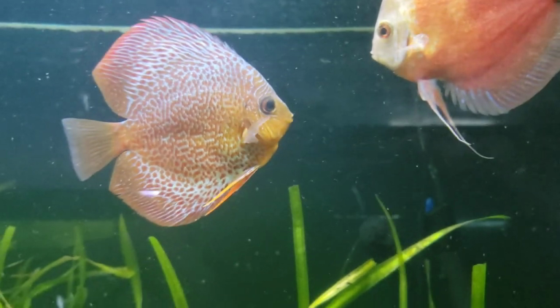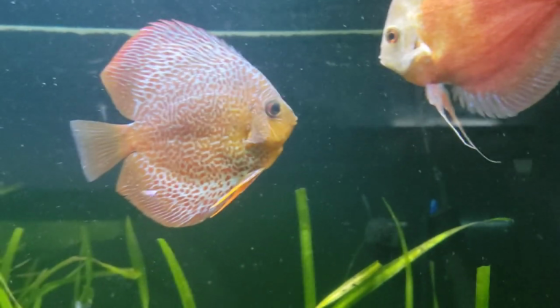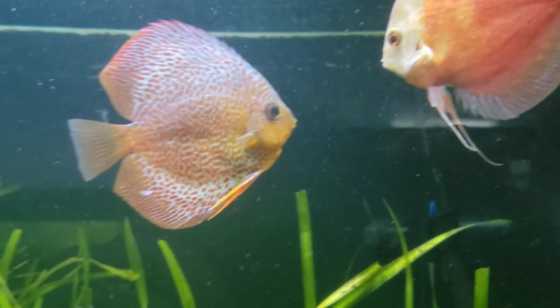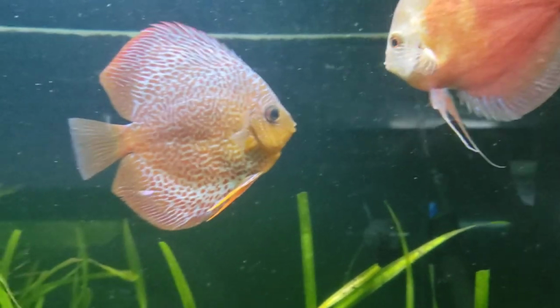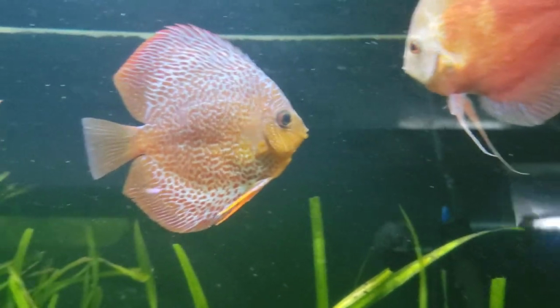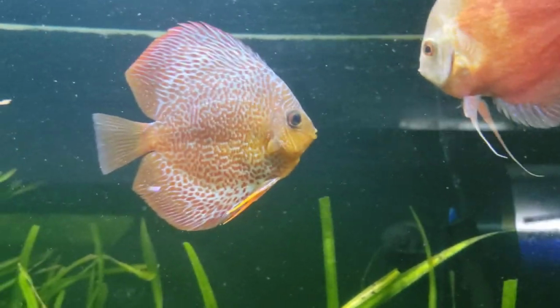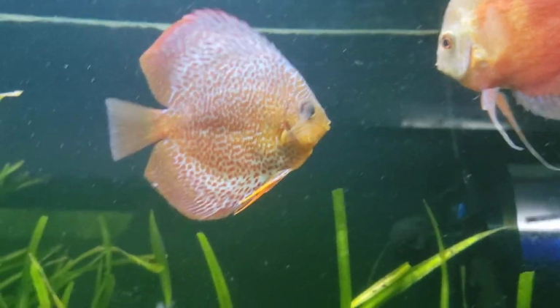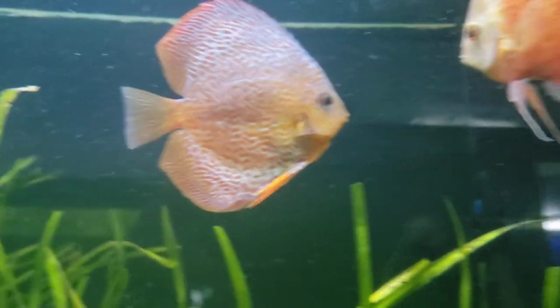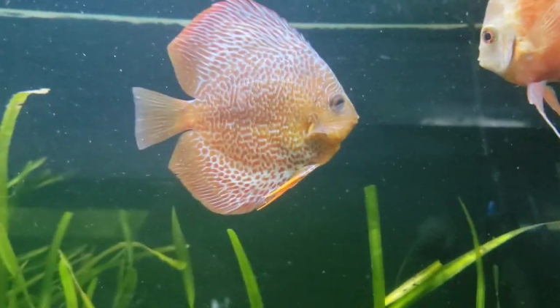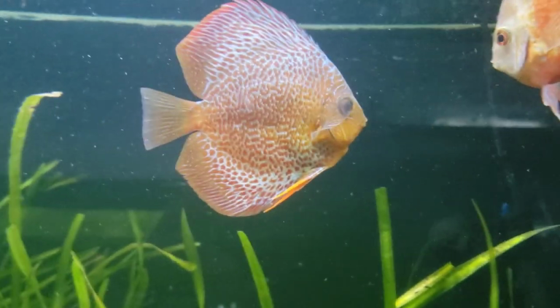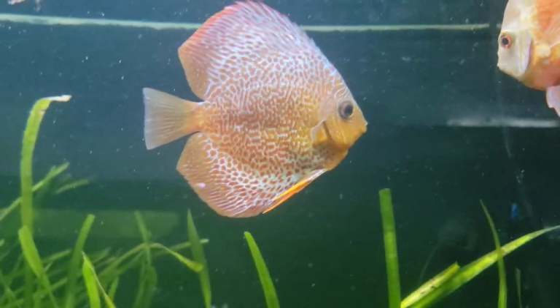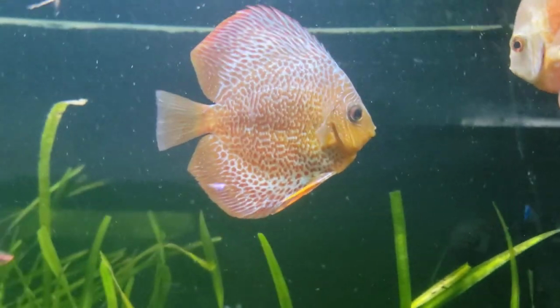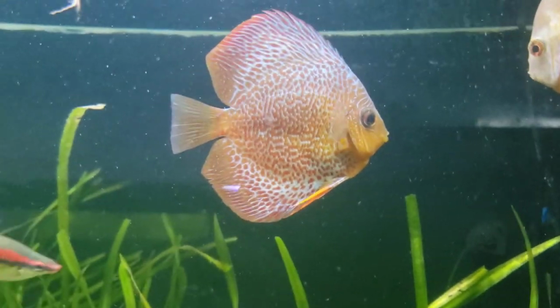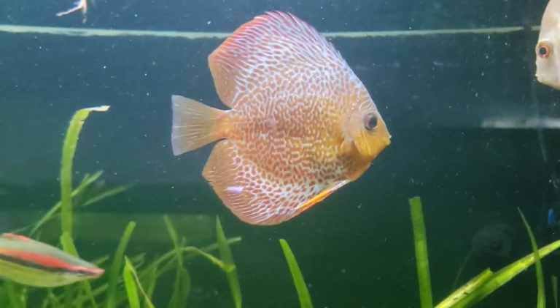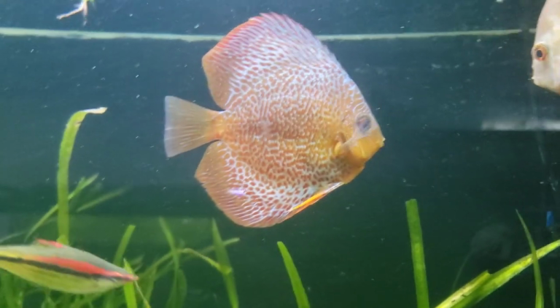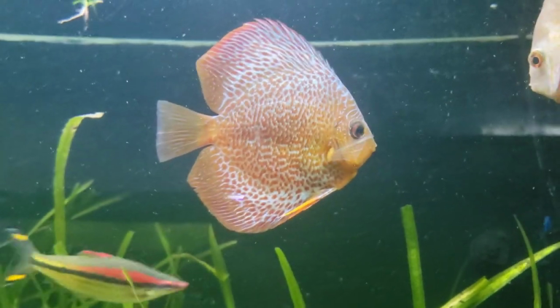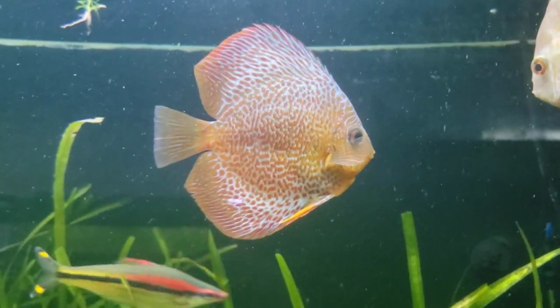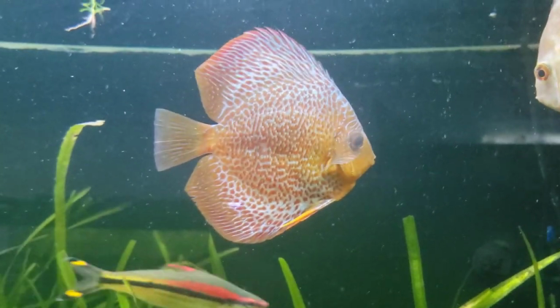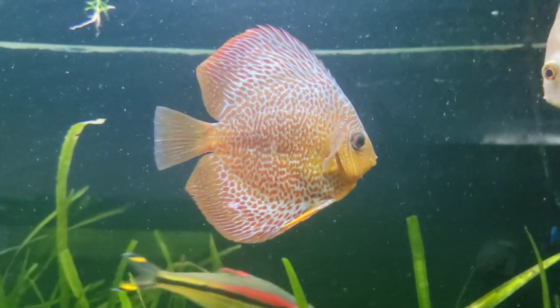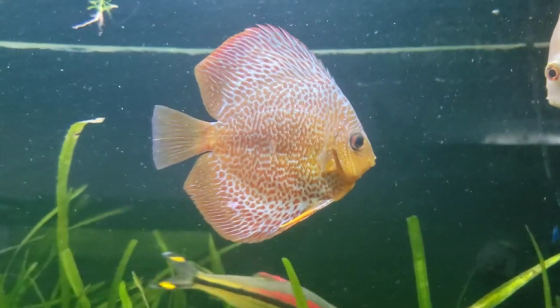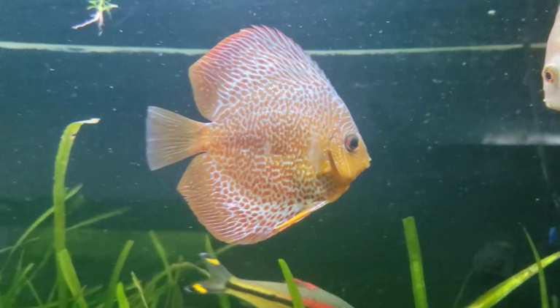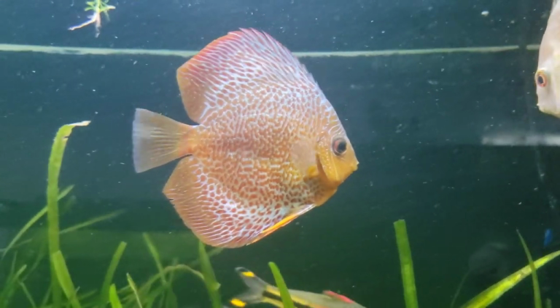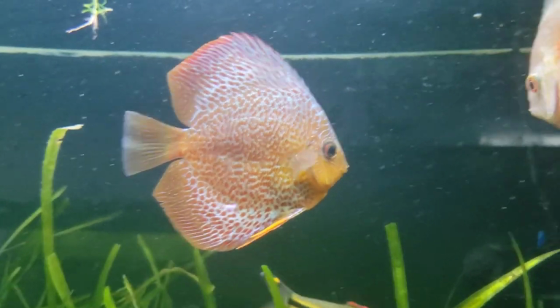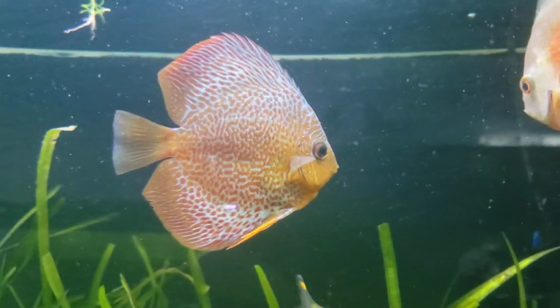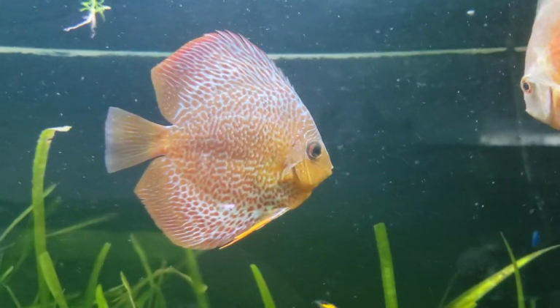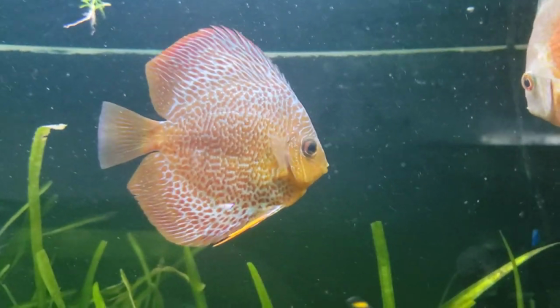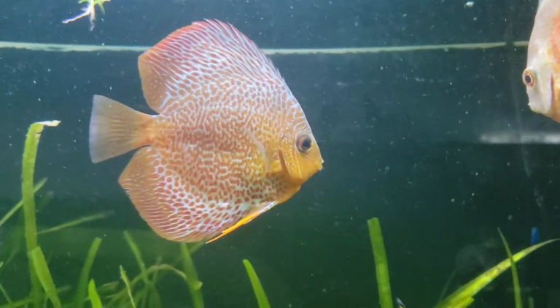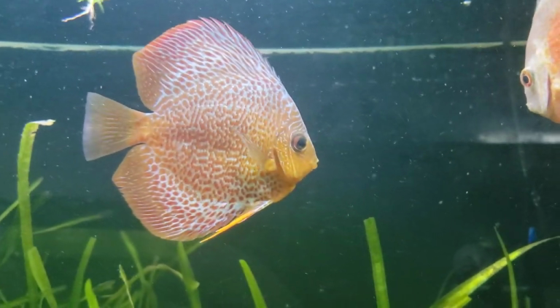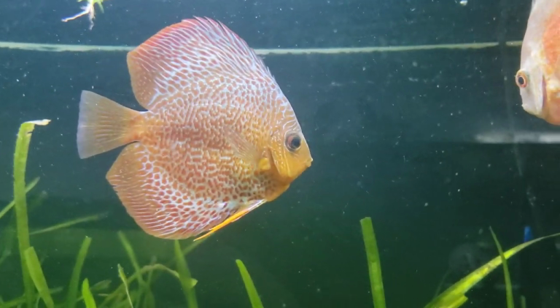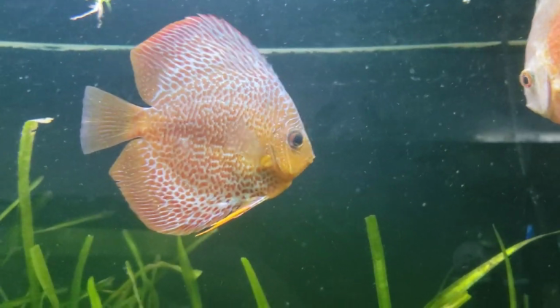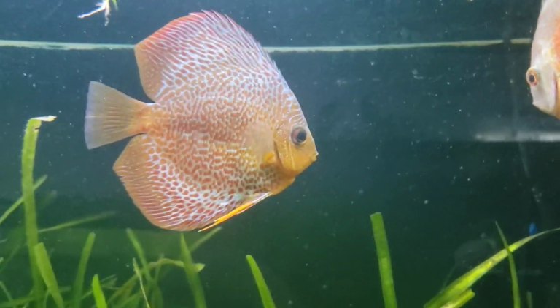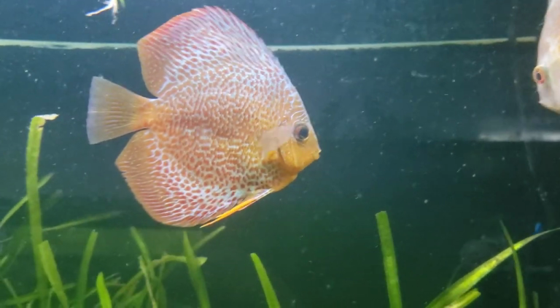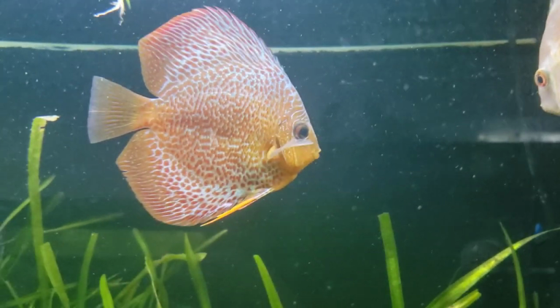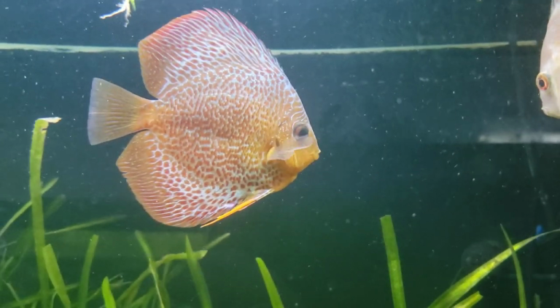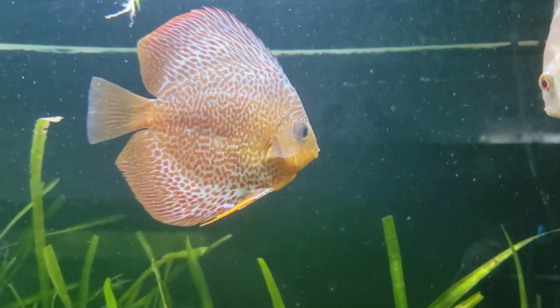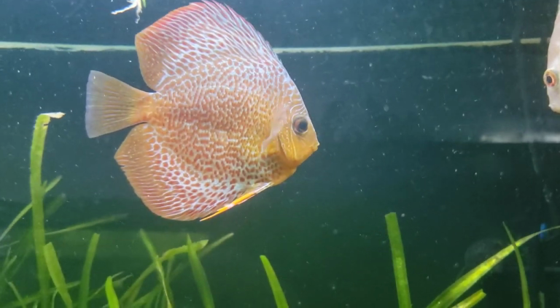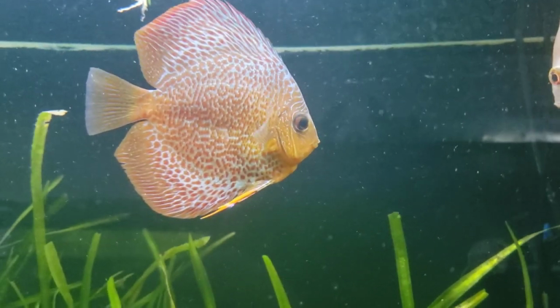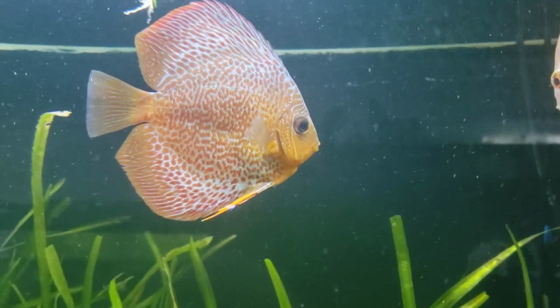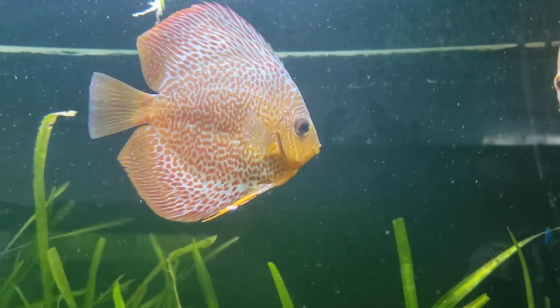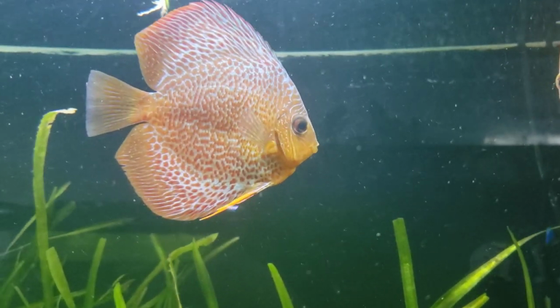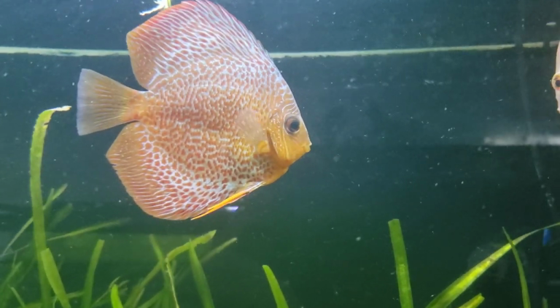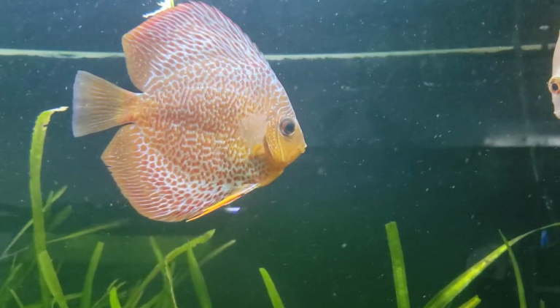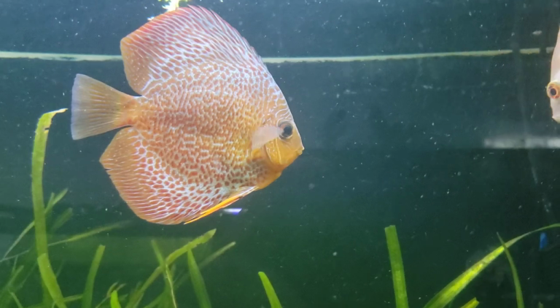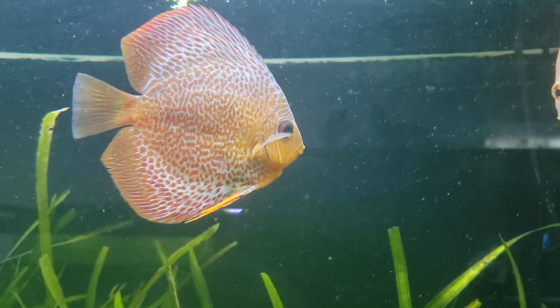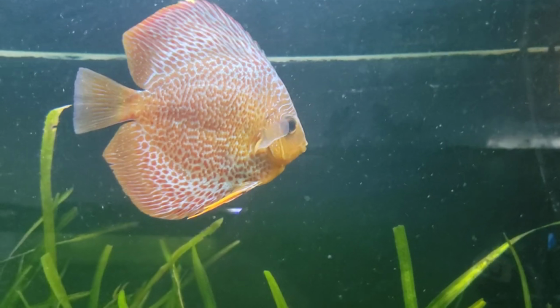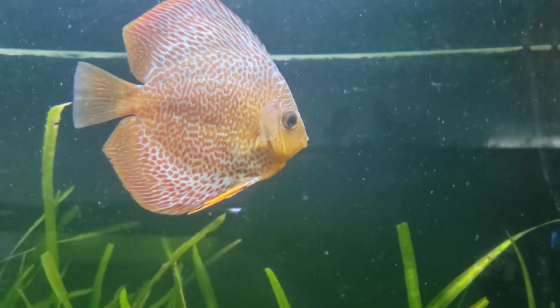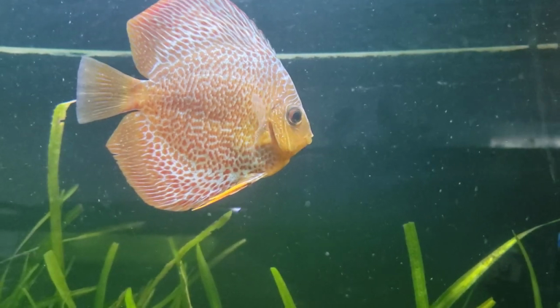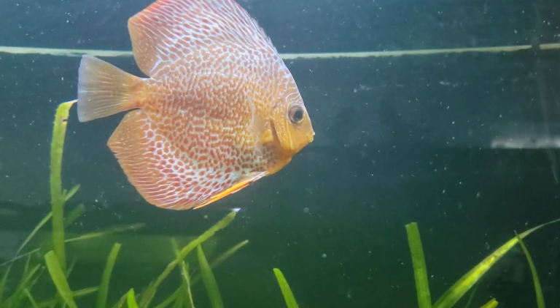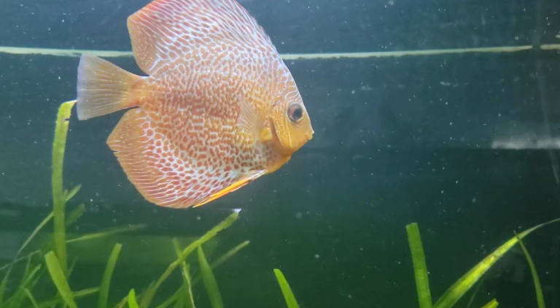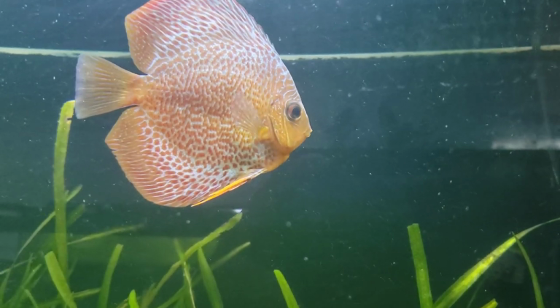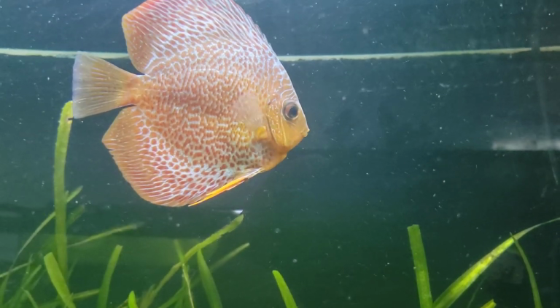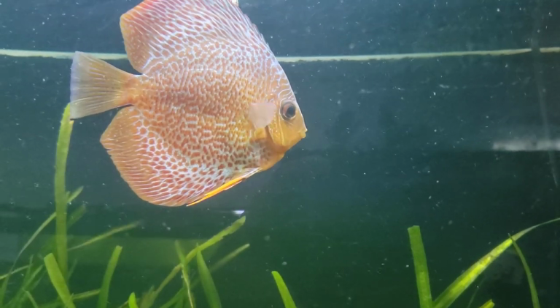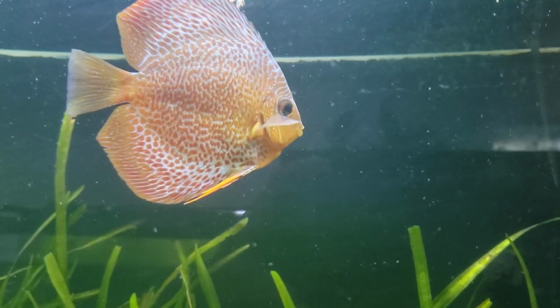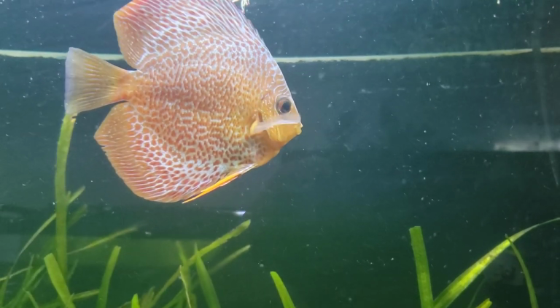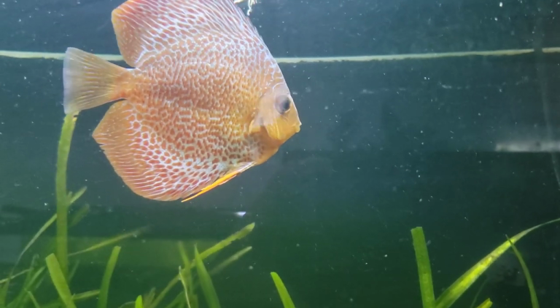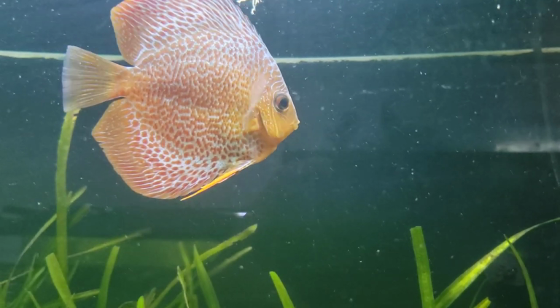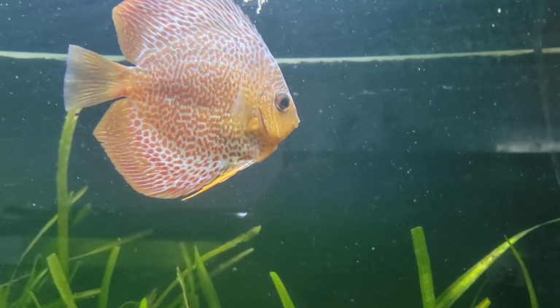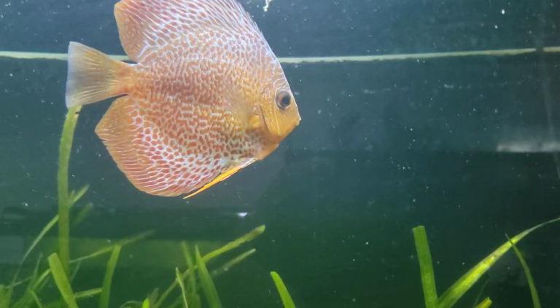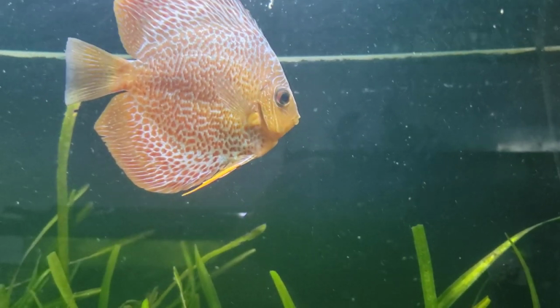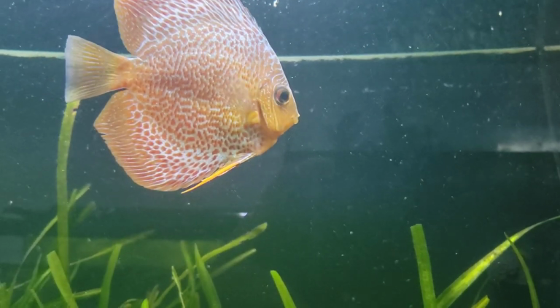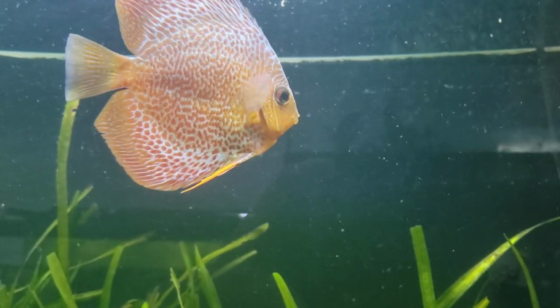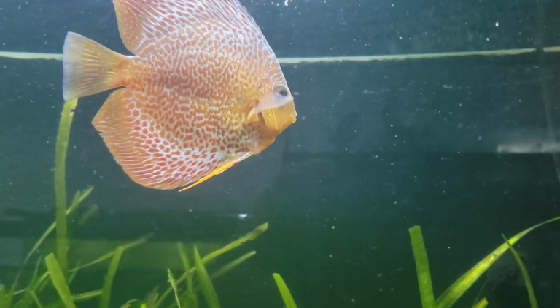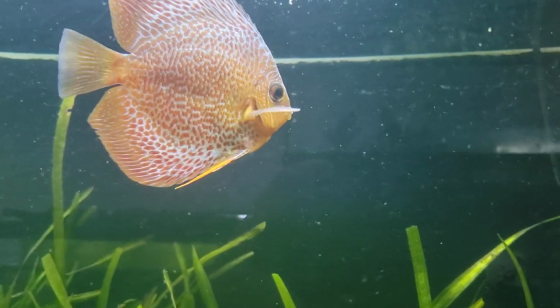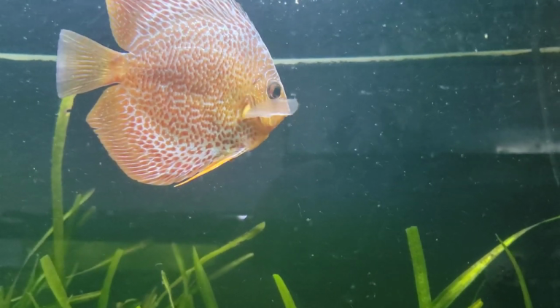Everybody's been a little hyper this week. Danny and I found baby bristlenose in one of our tanks, some baby swords, and our cherry tetras have bred again. We've got a bunch of different breeders everywhere.